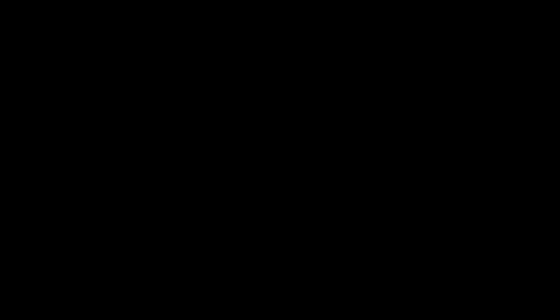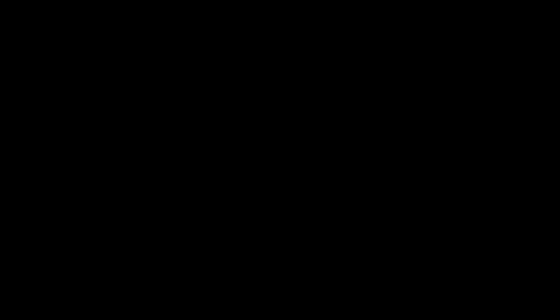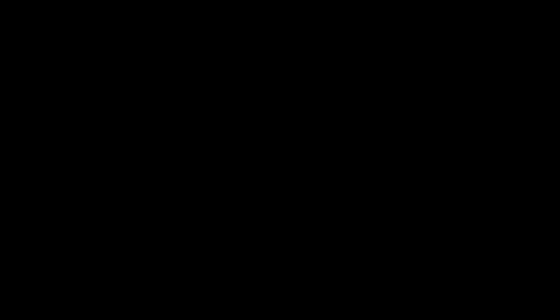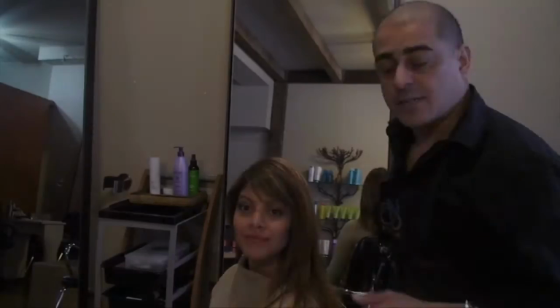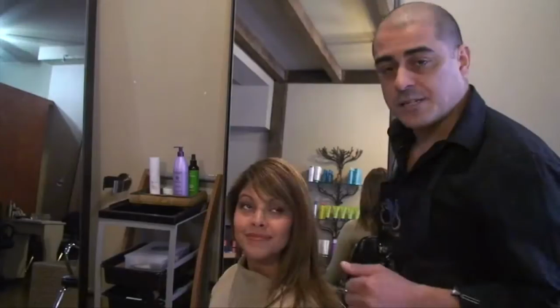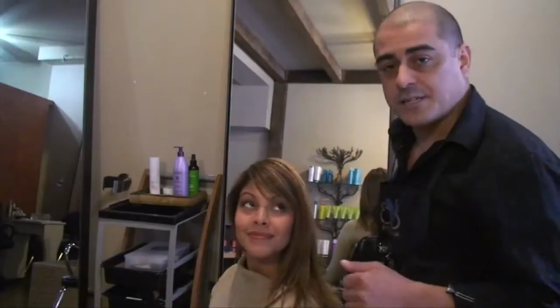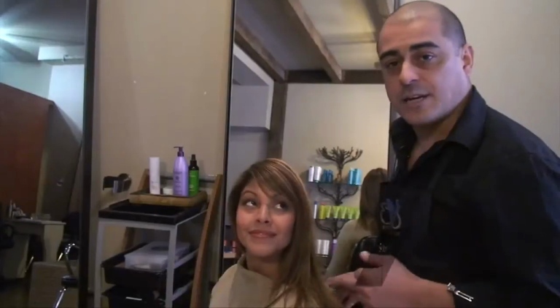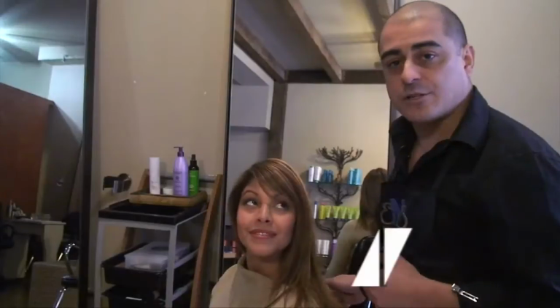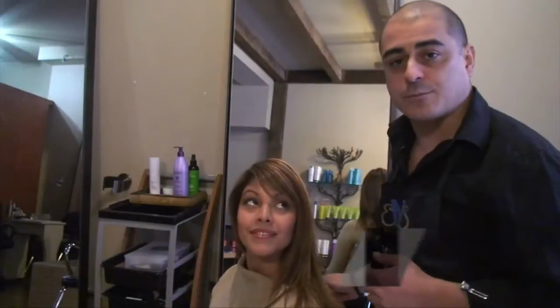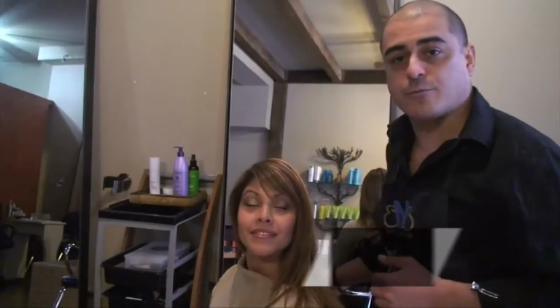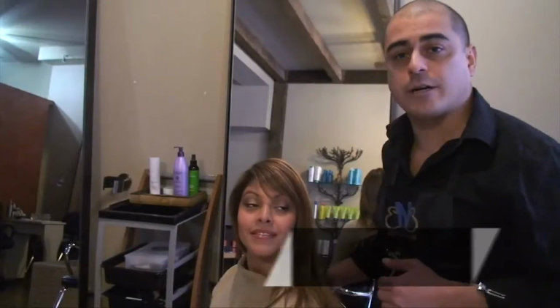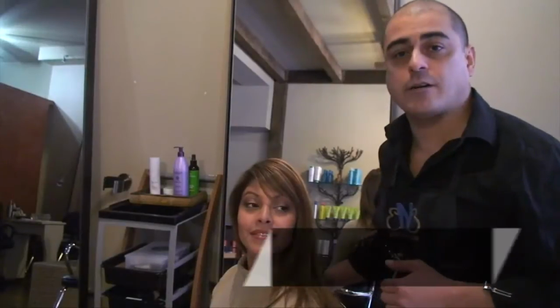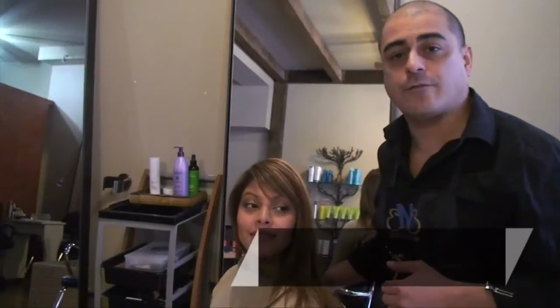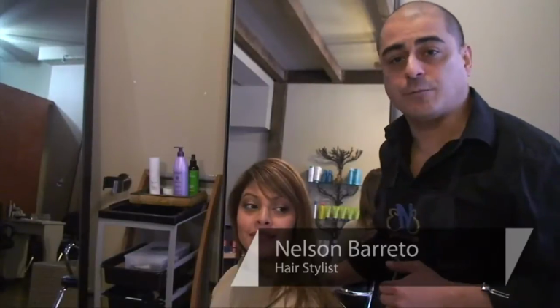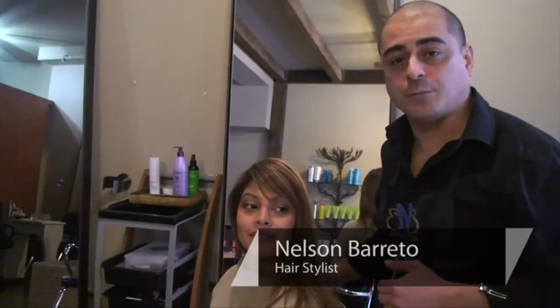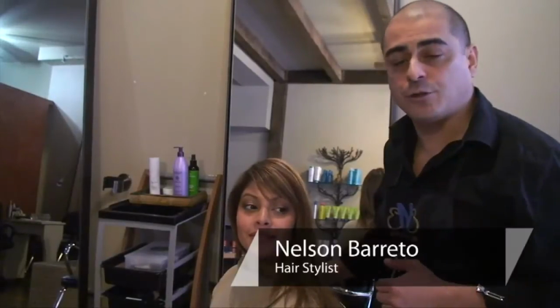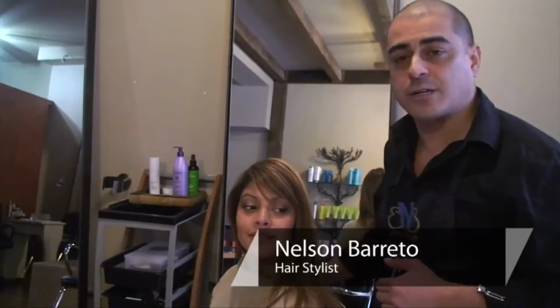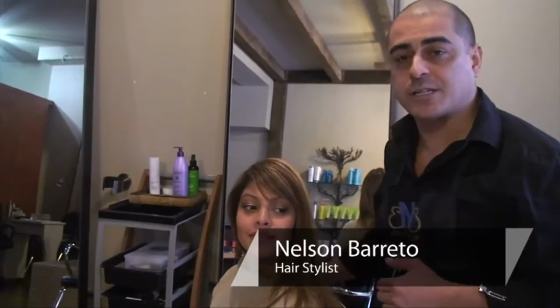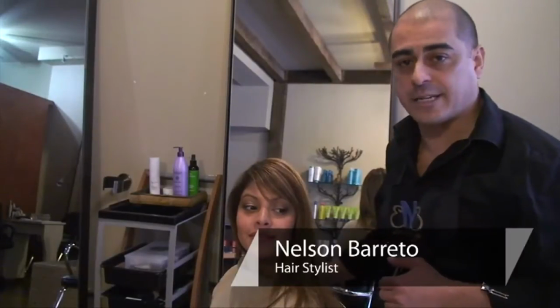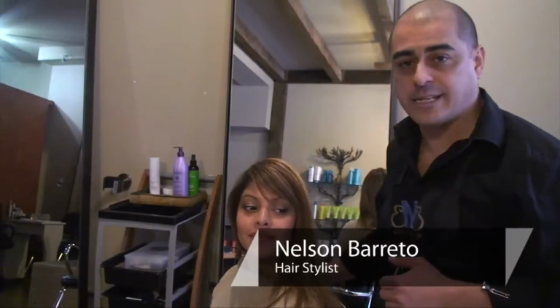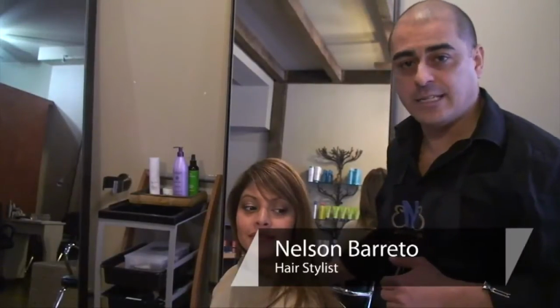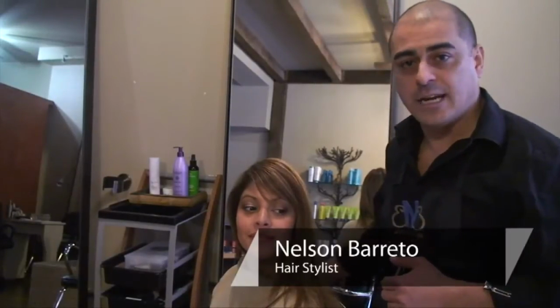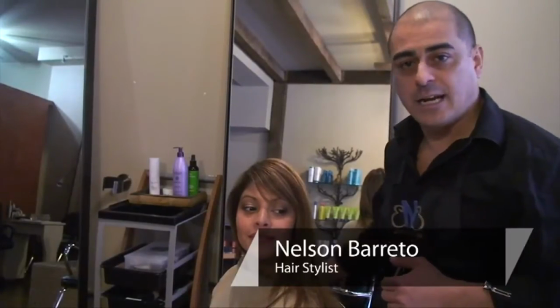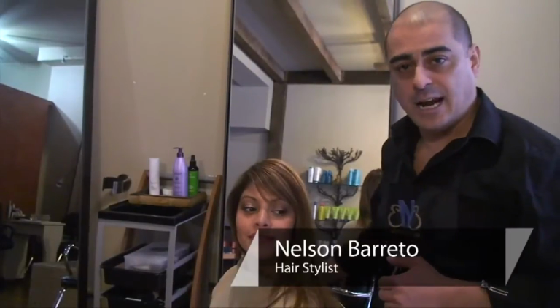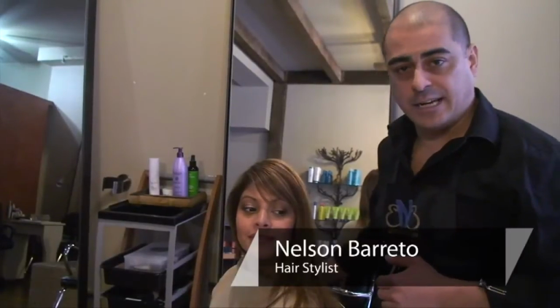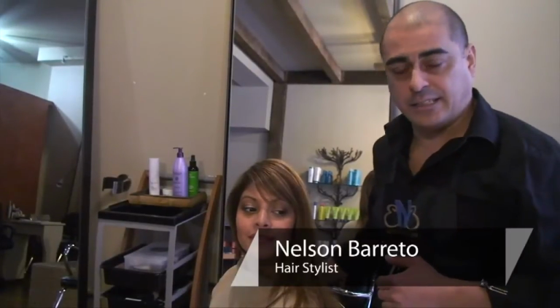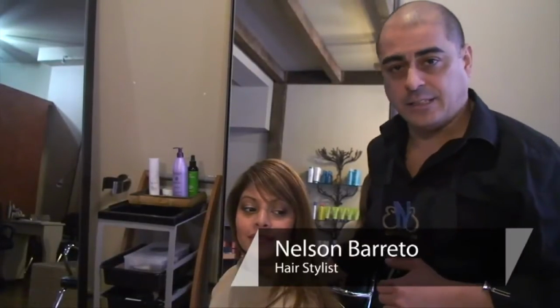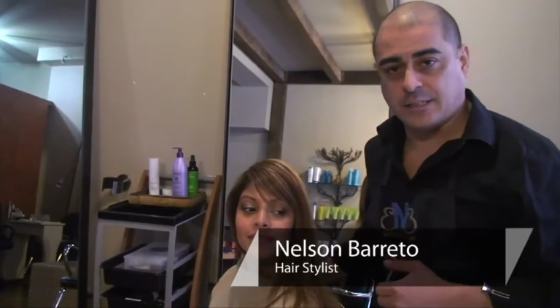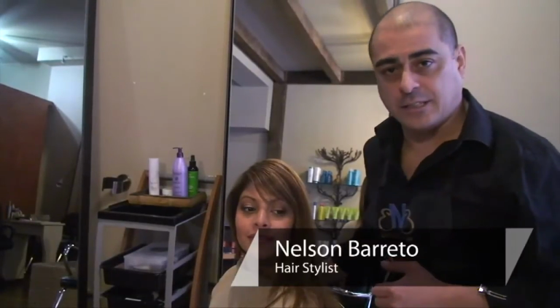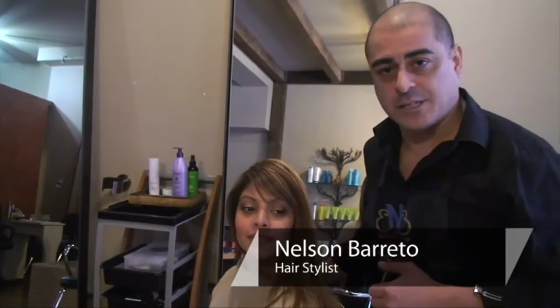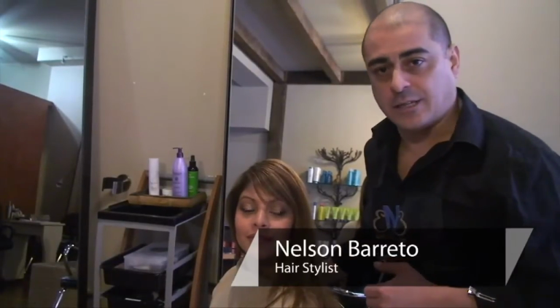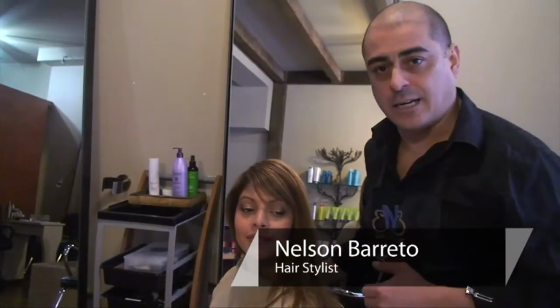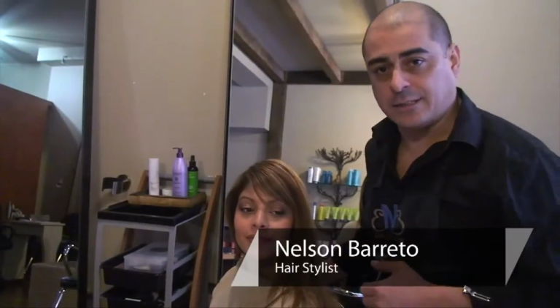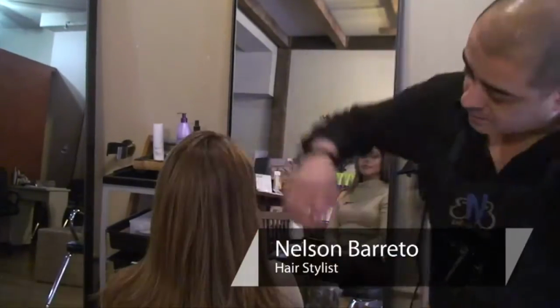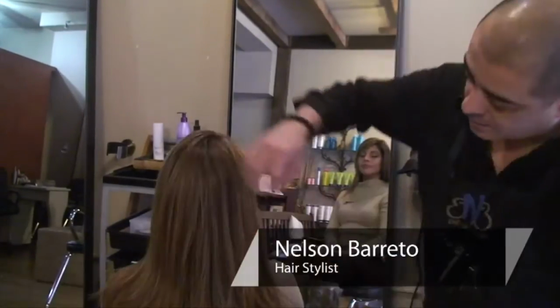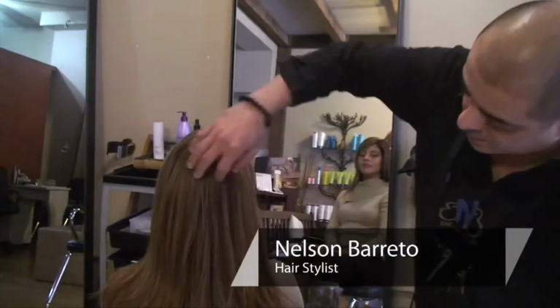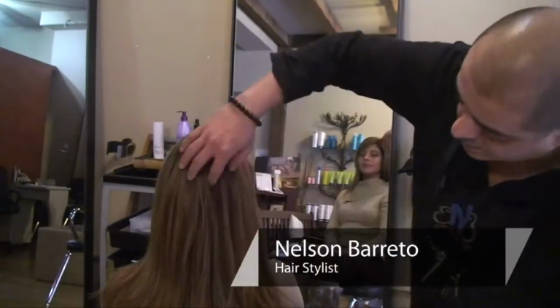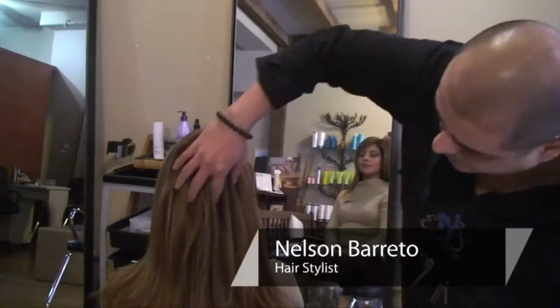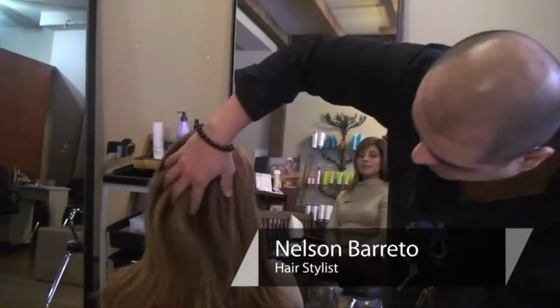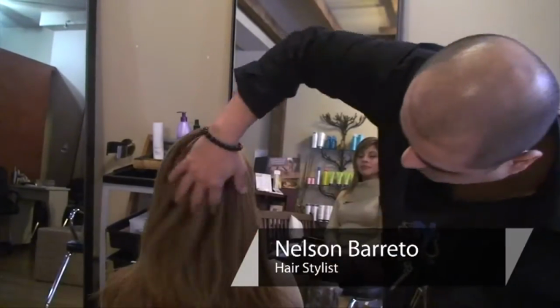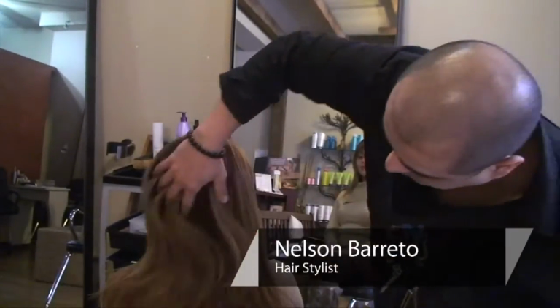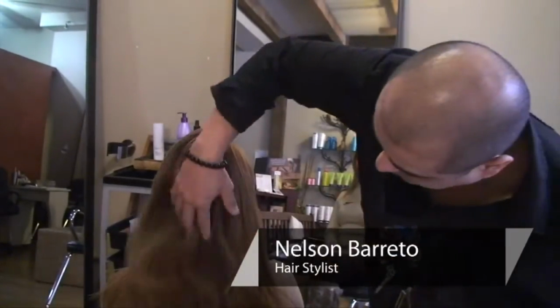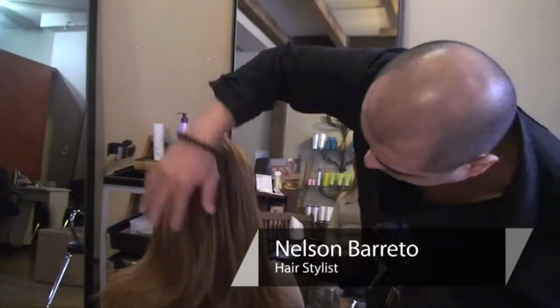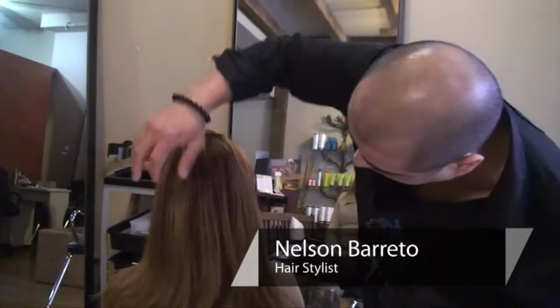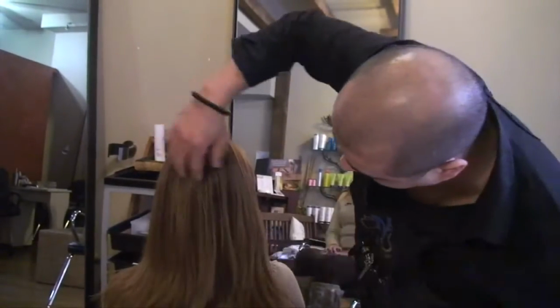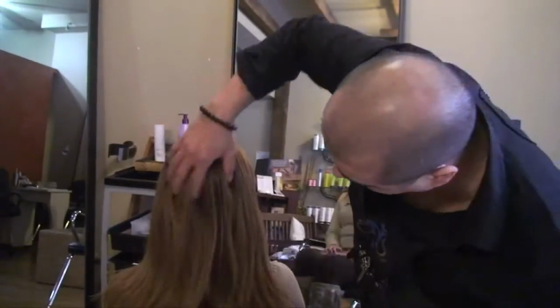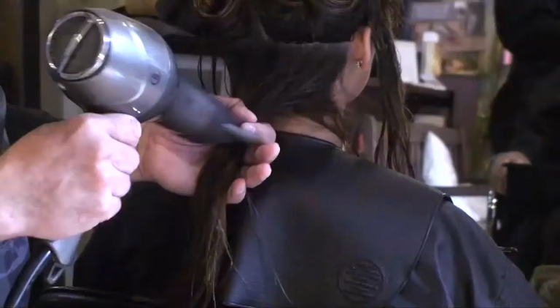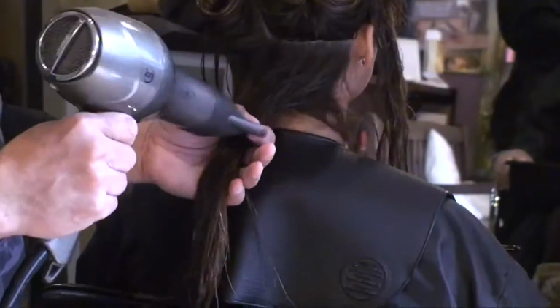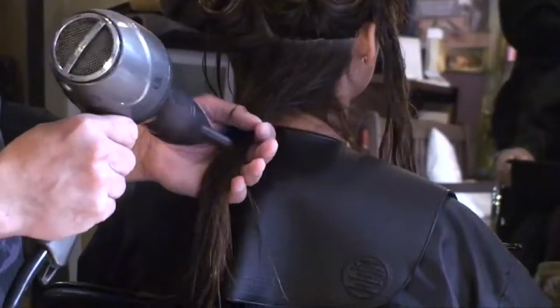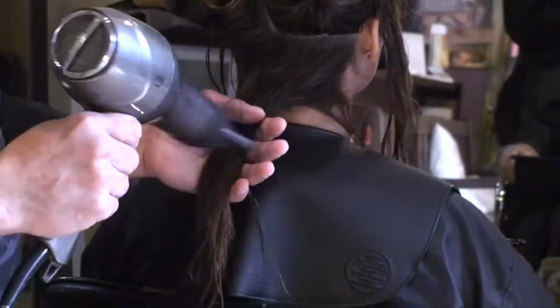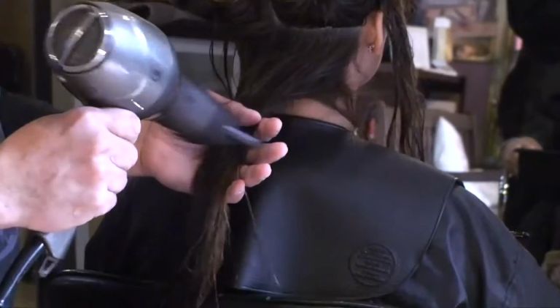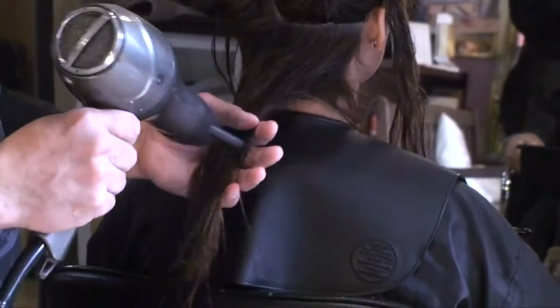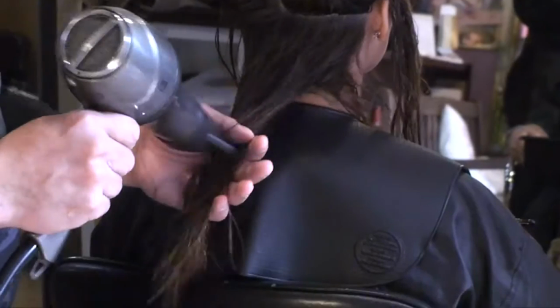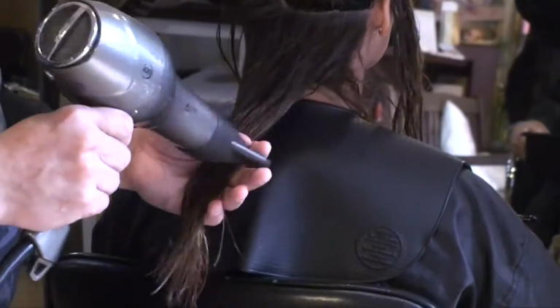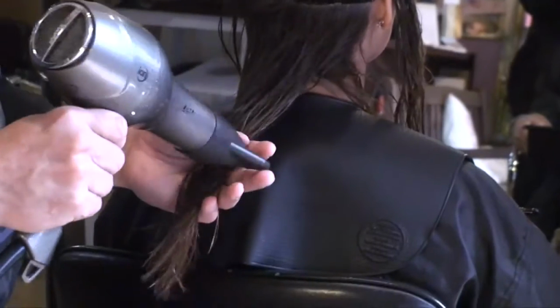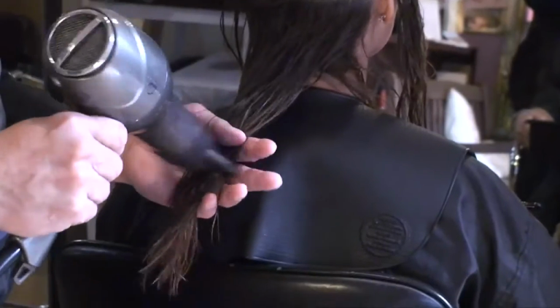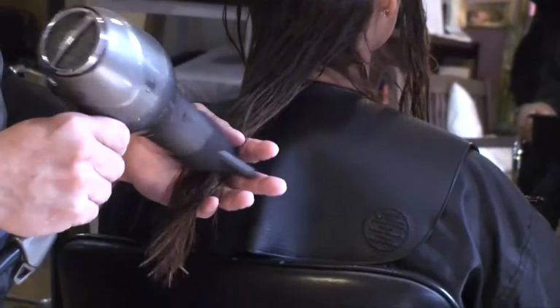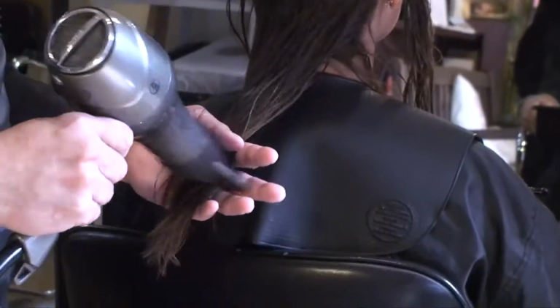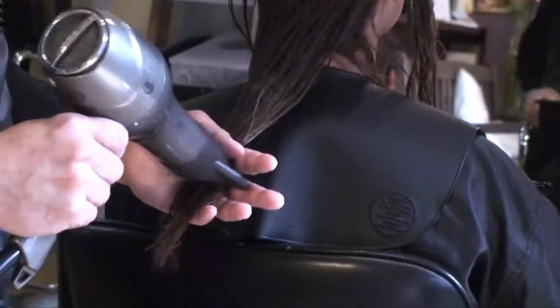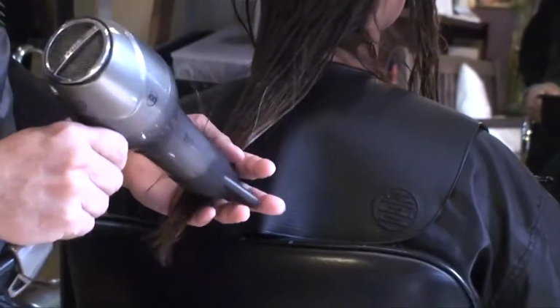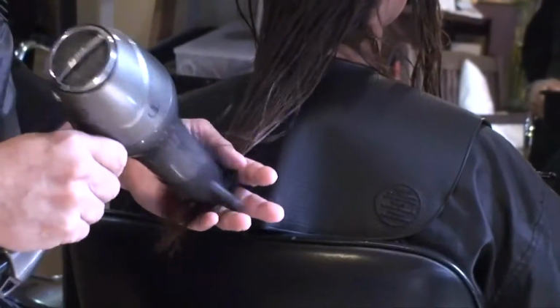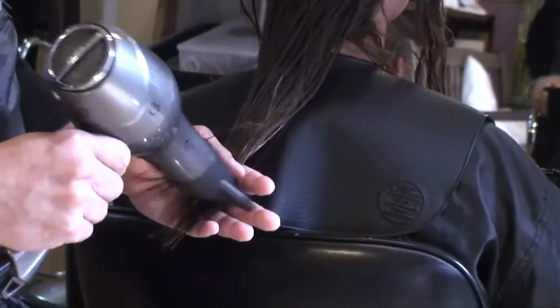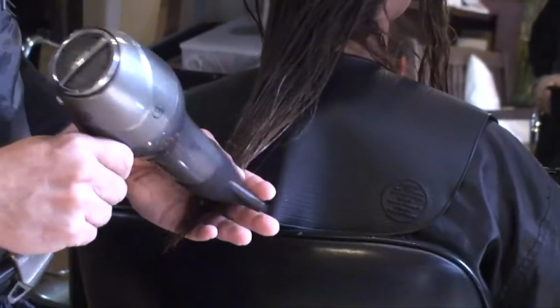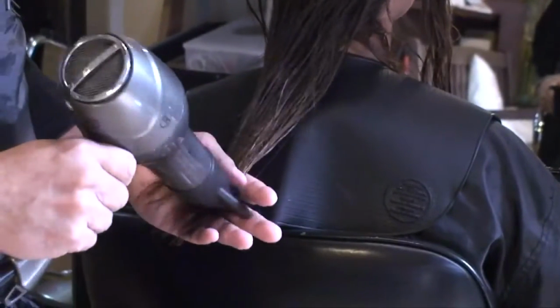This is Nelson Bredo from New York City at E&E Salon, and today we're going to be showing you how to blow-dry and style your hair.